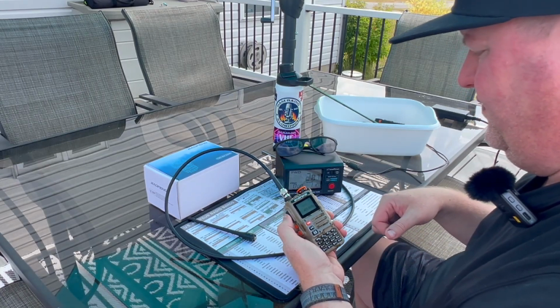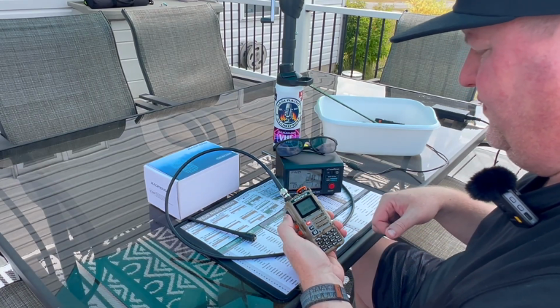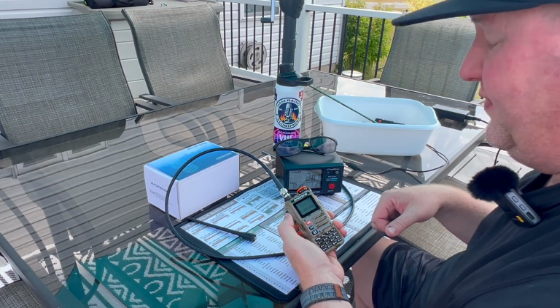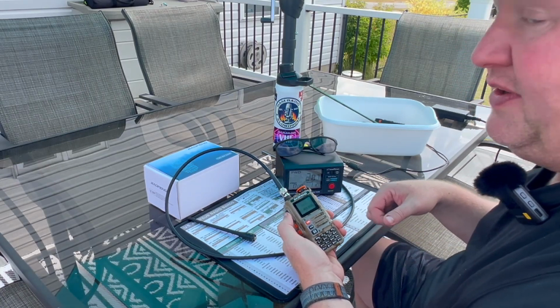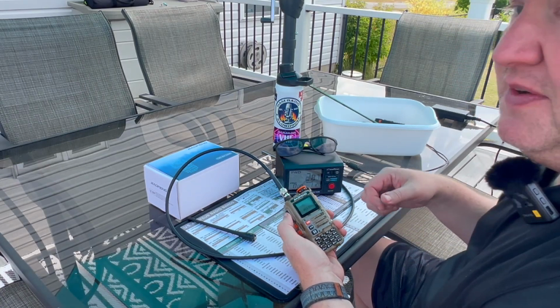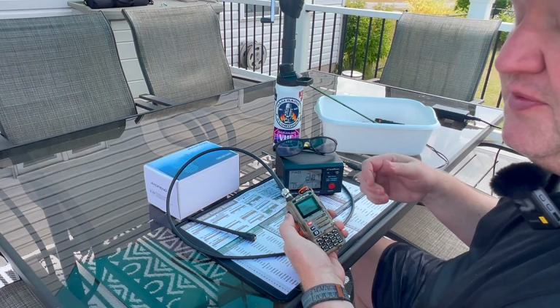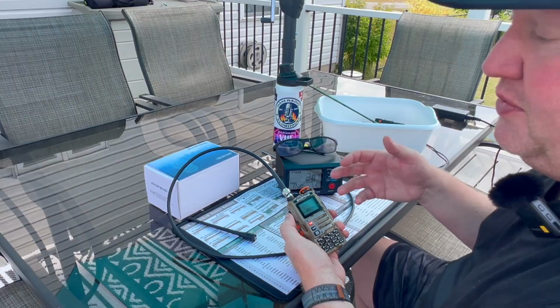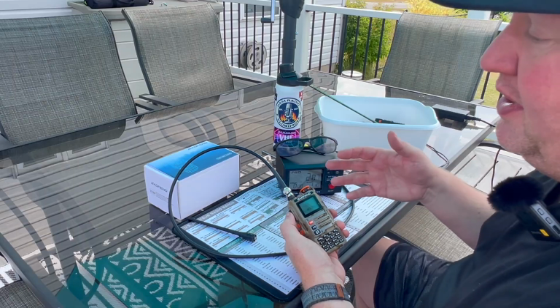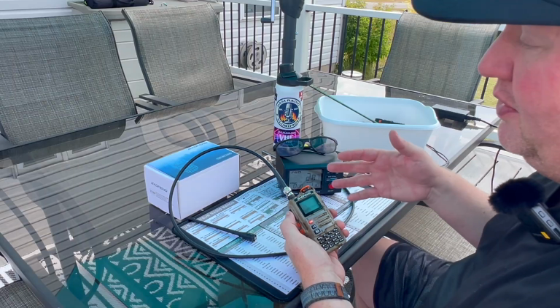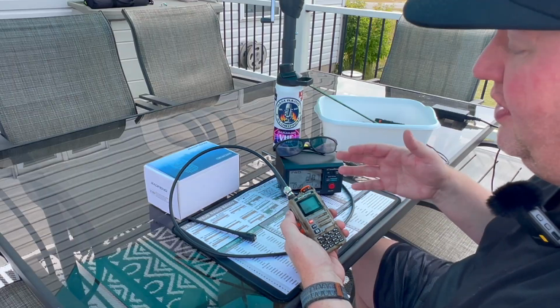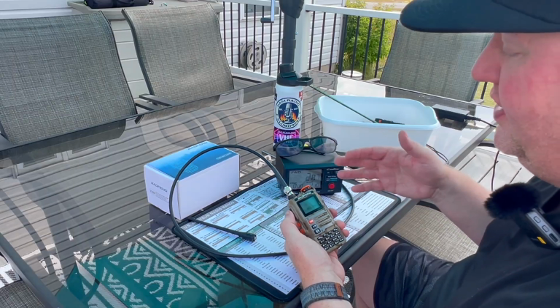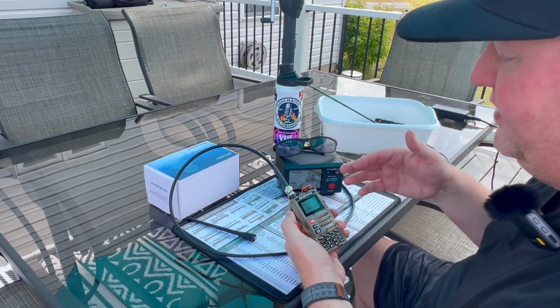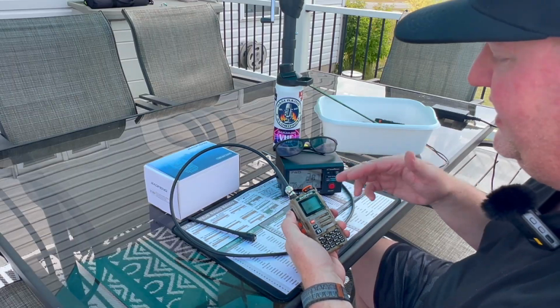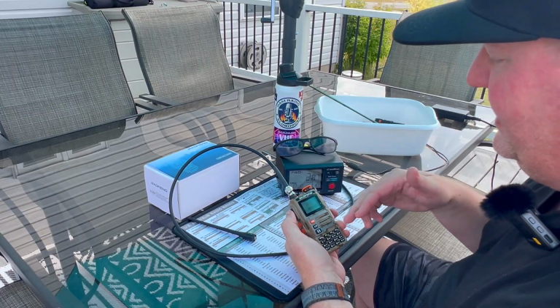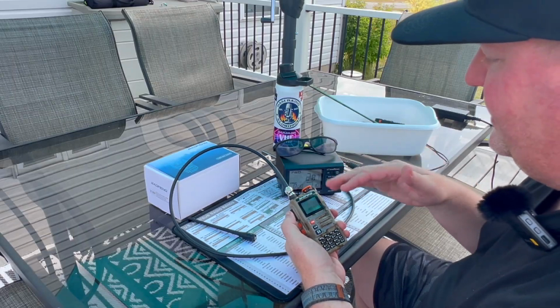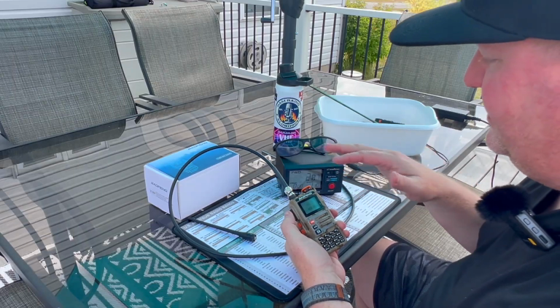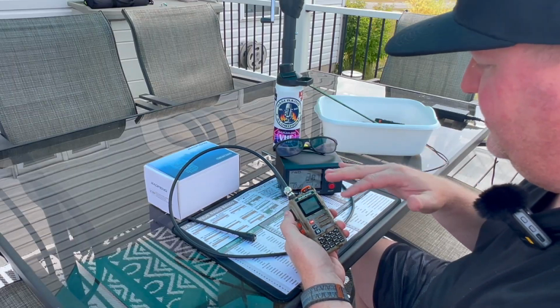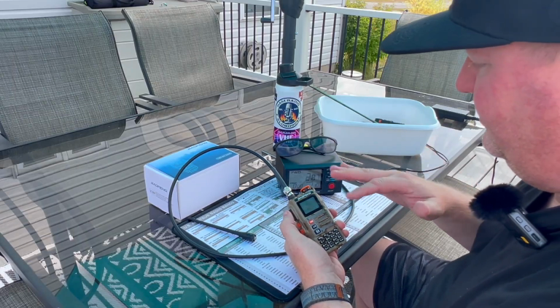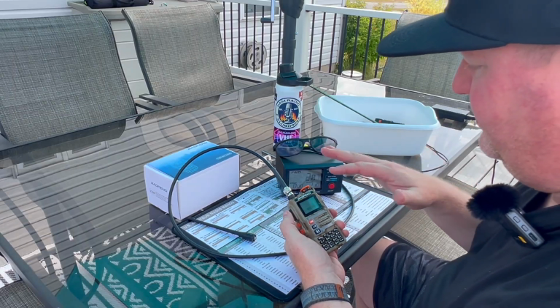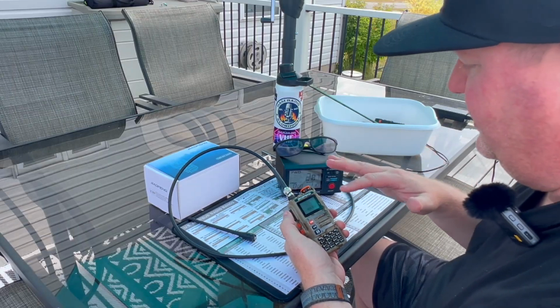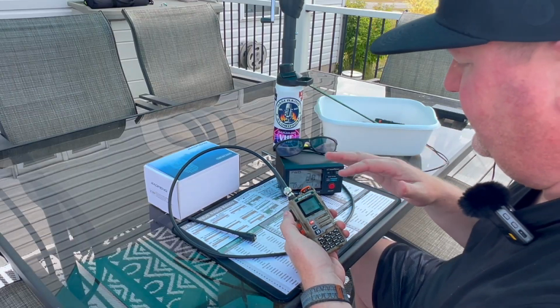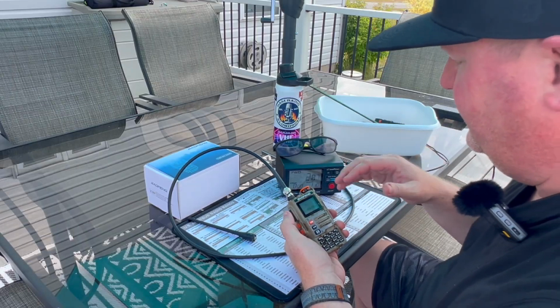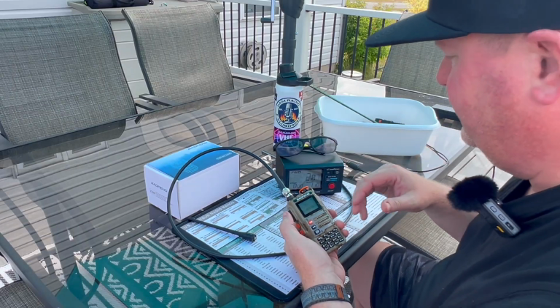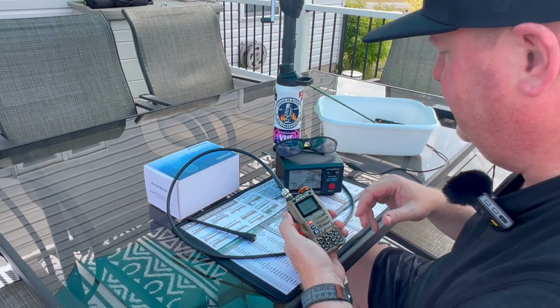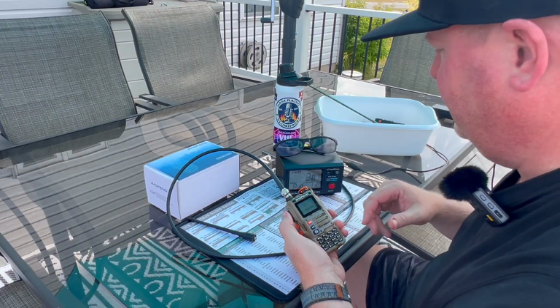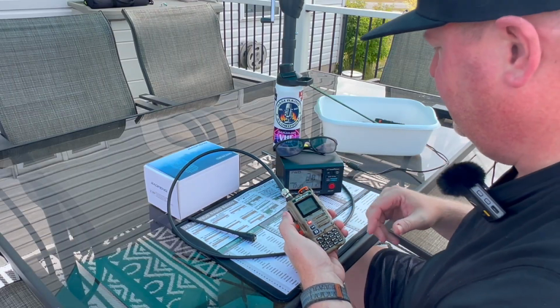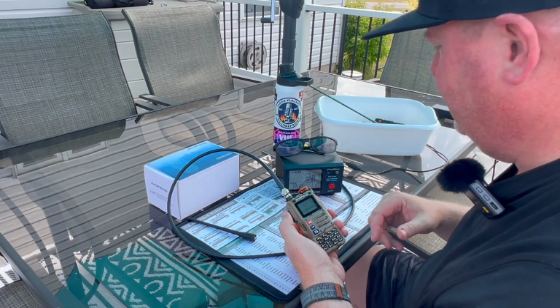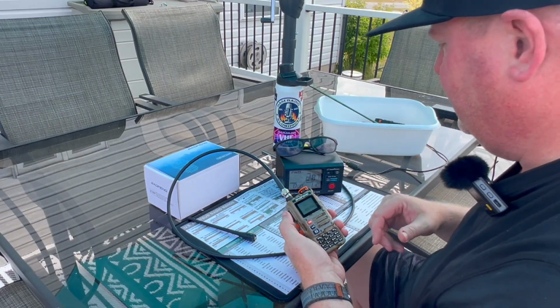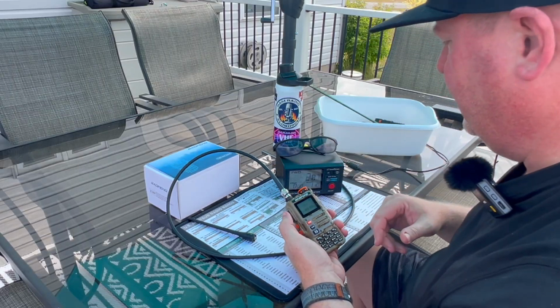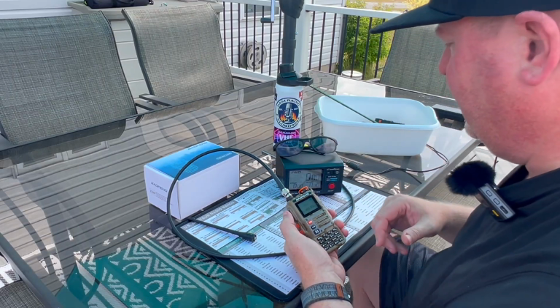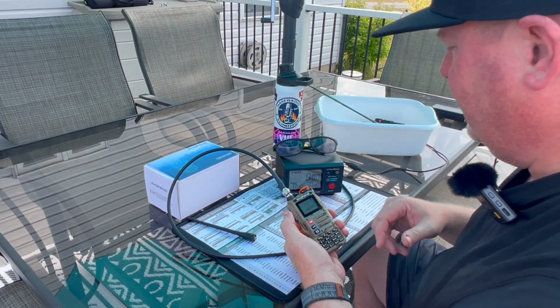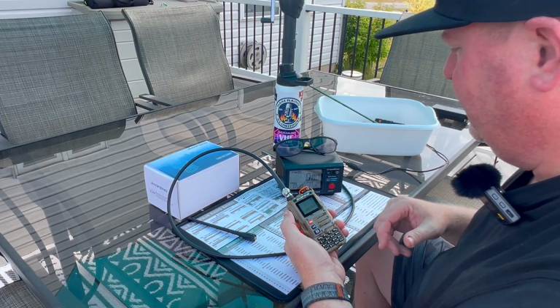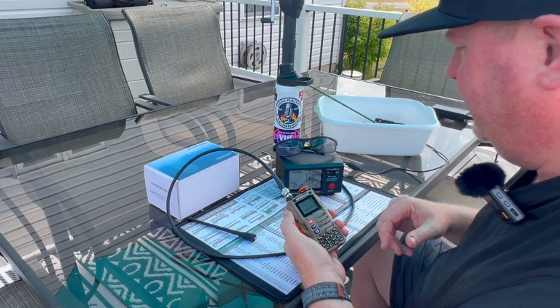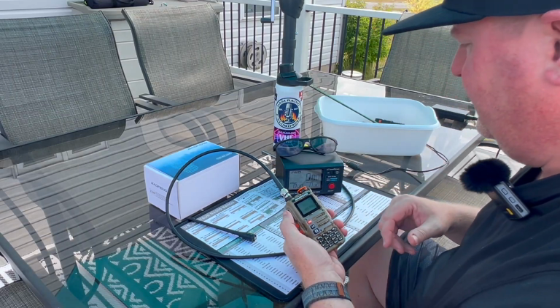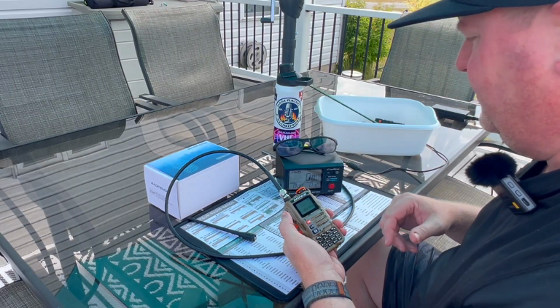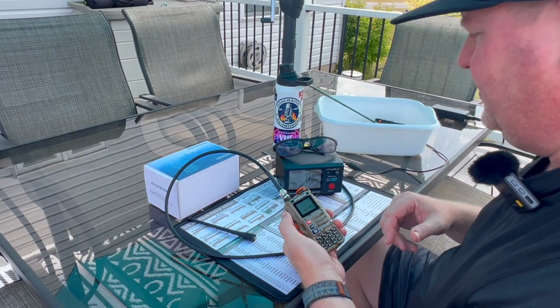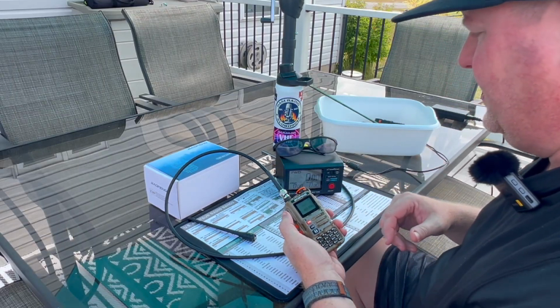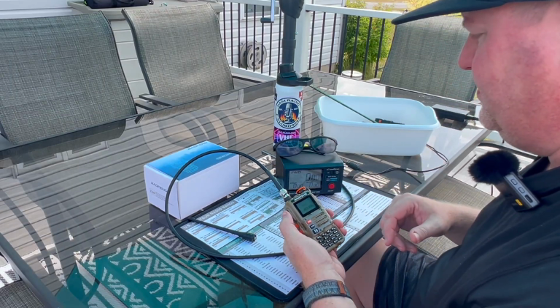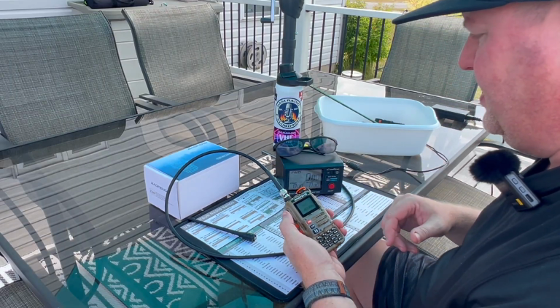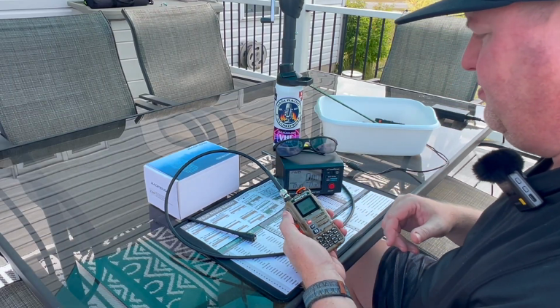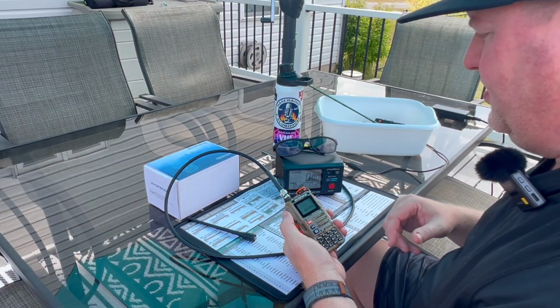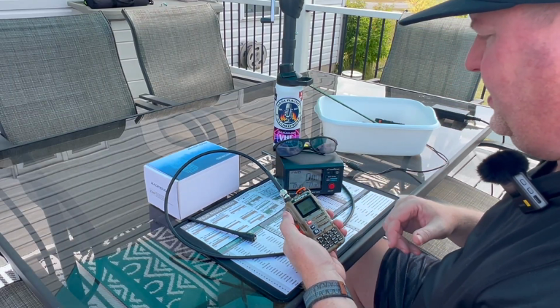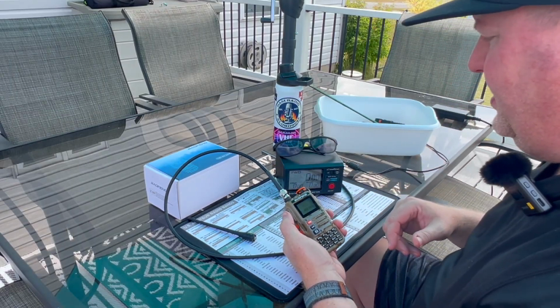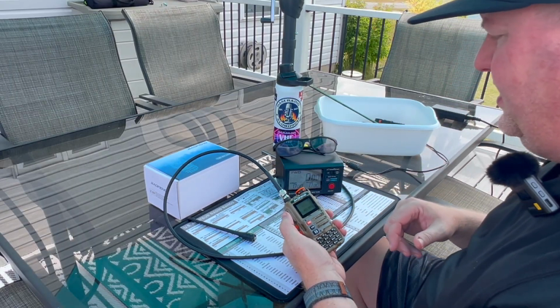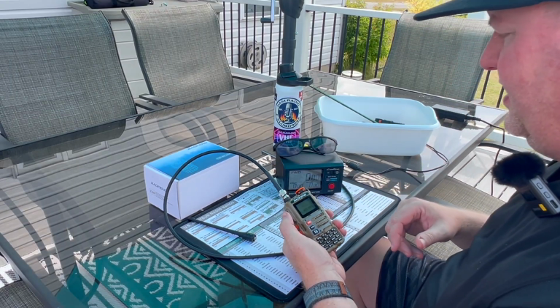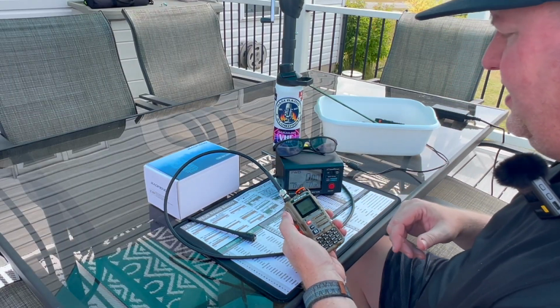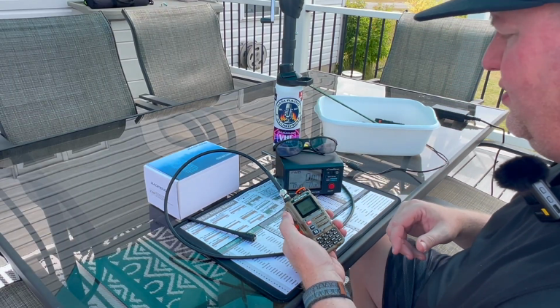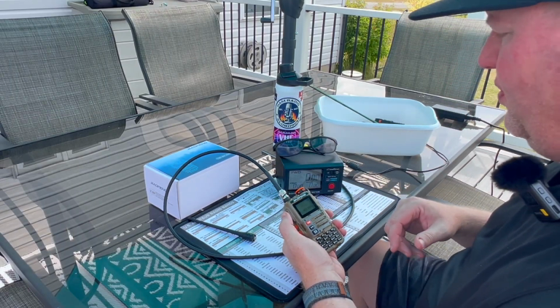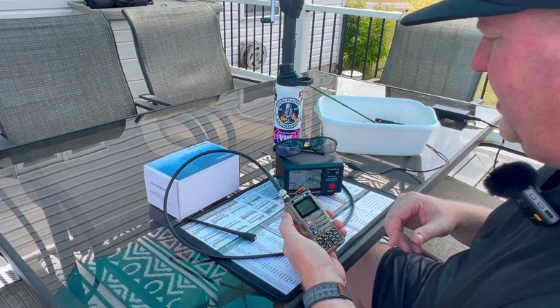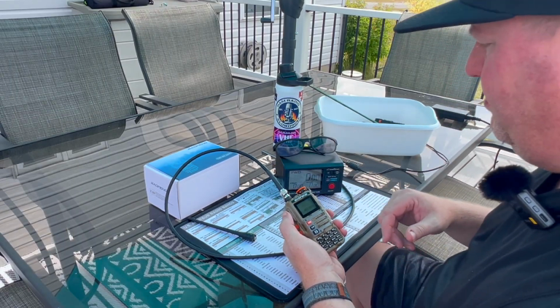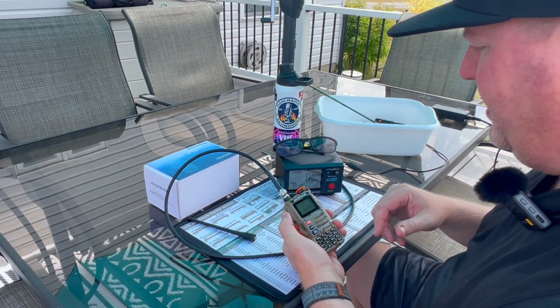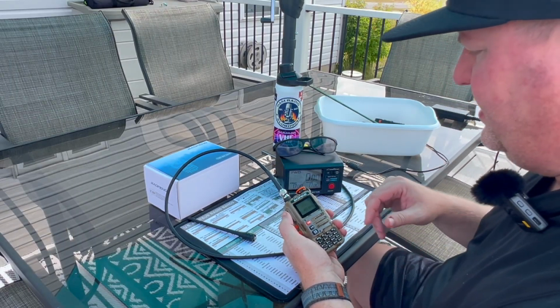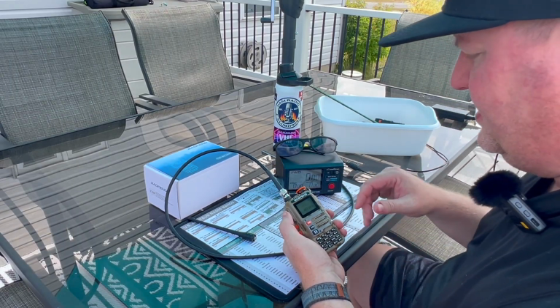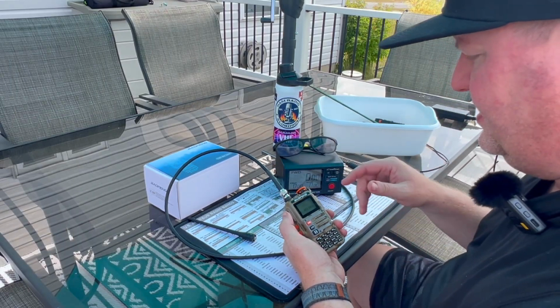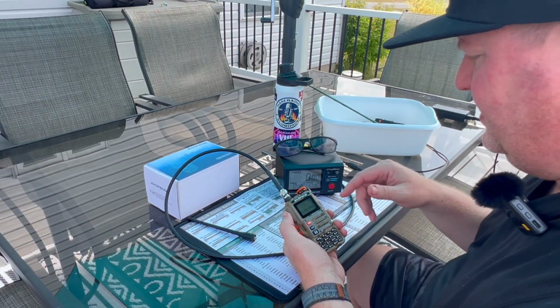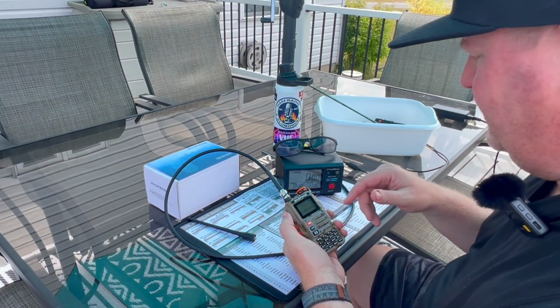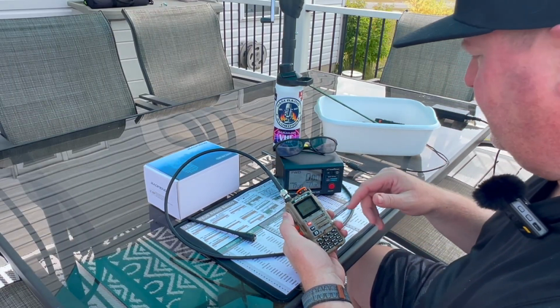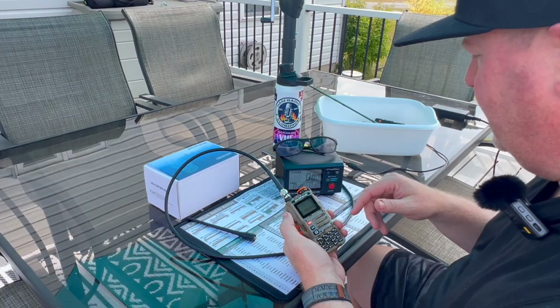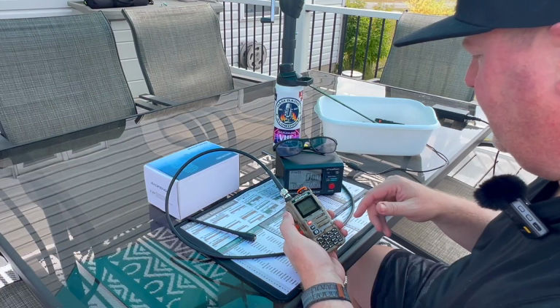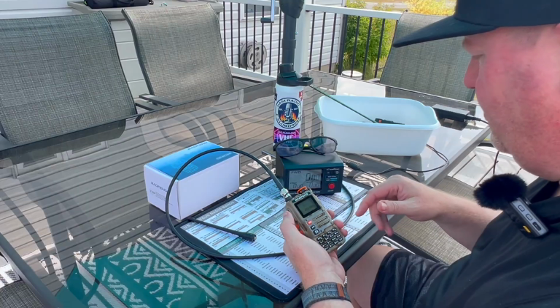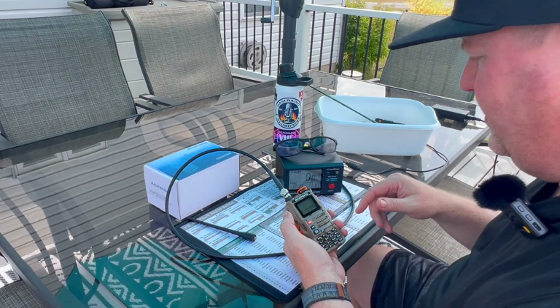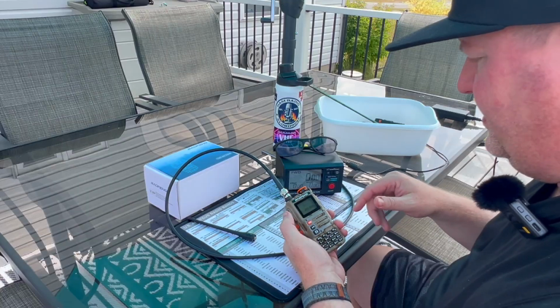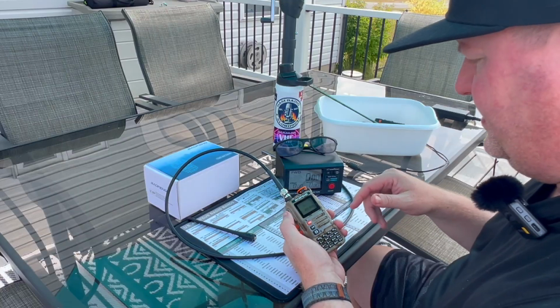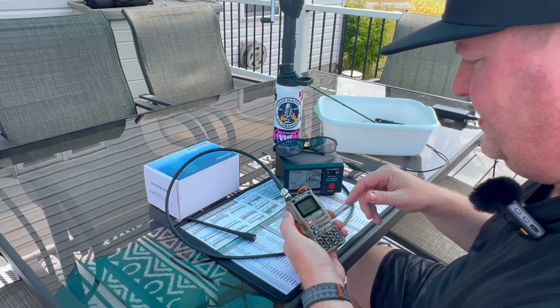So if you're wondering — yes, you can transmit pretty wide-banded with this.